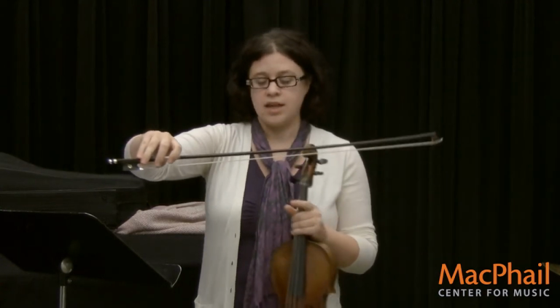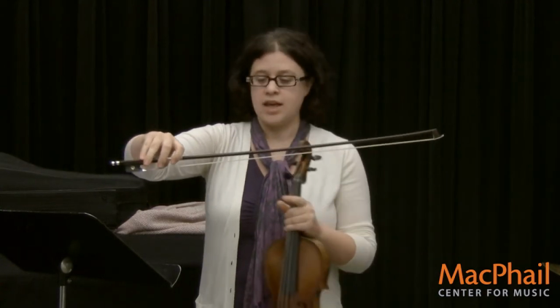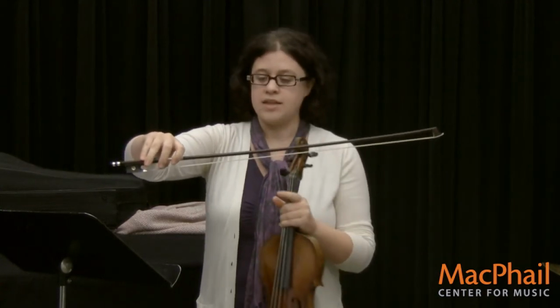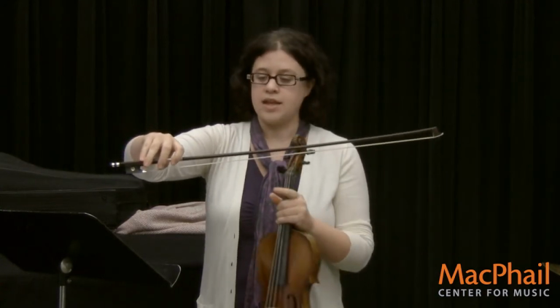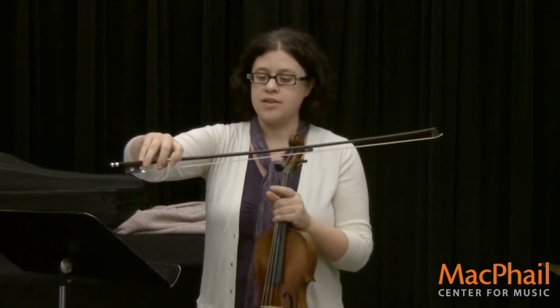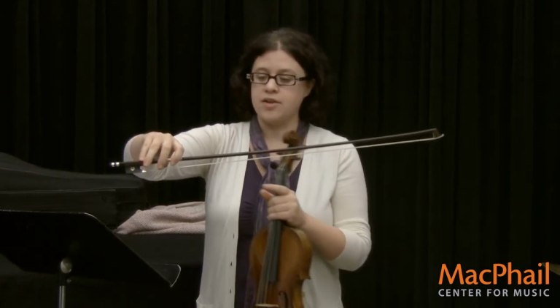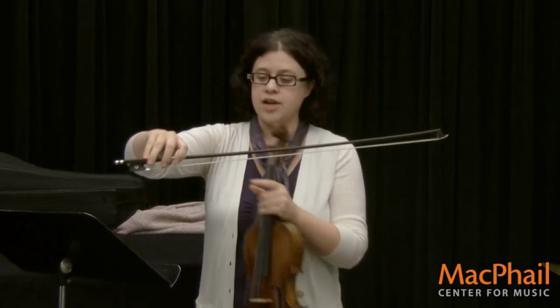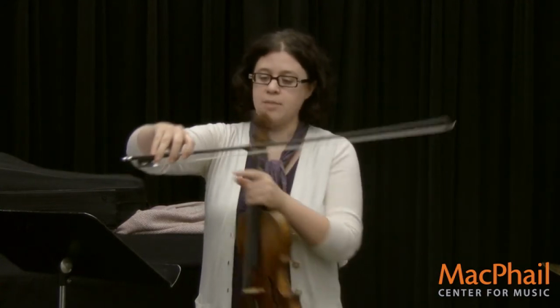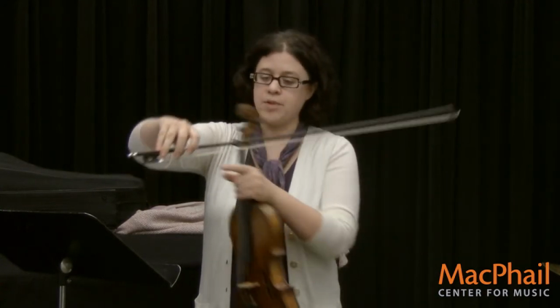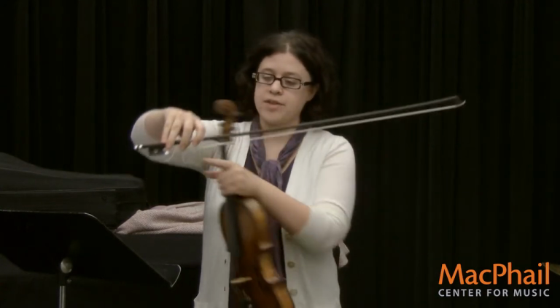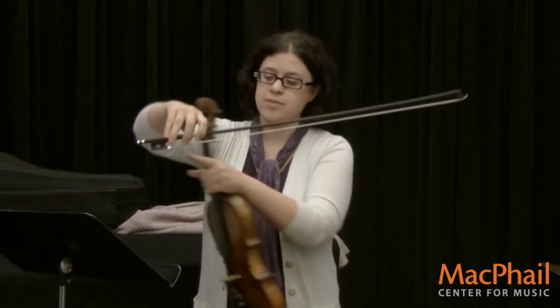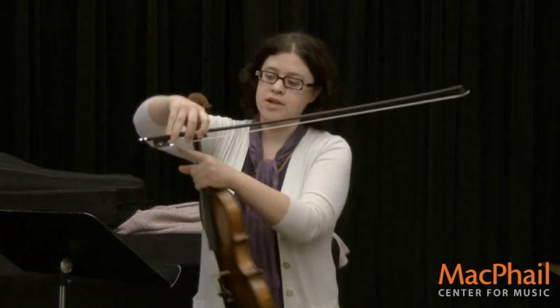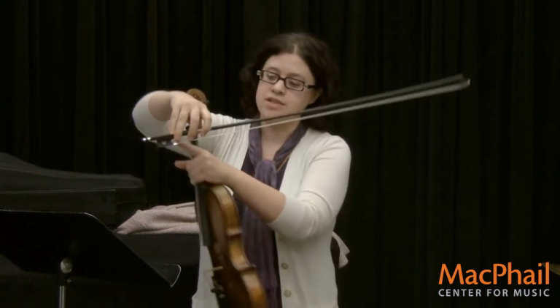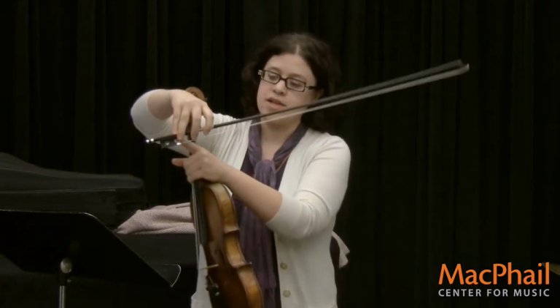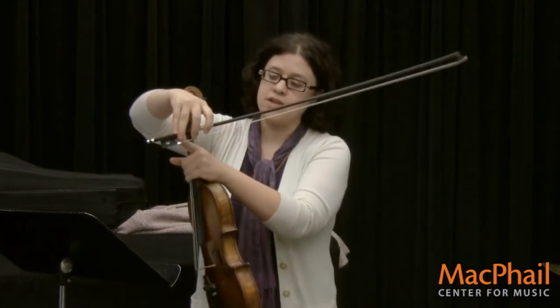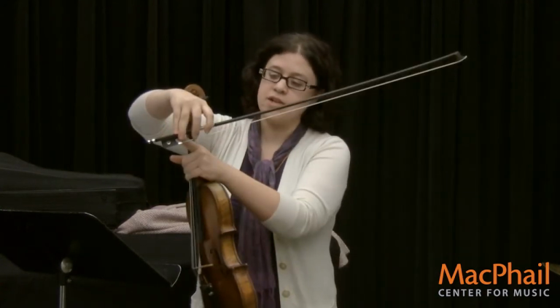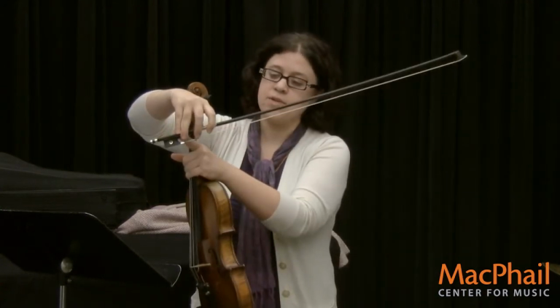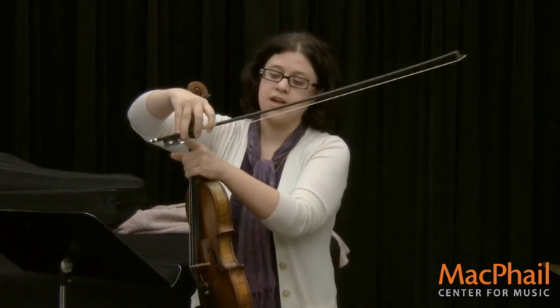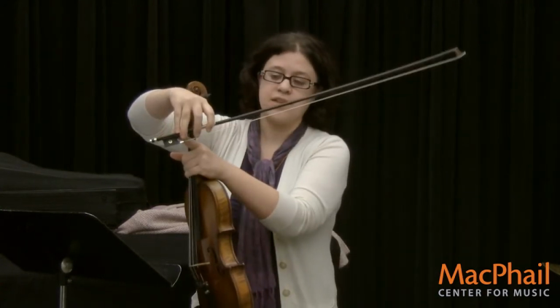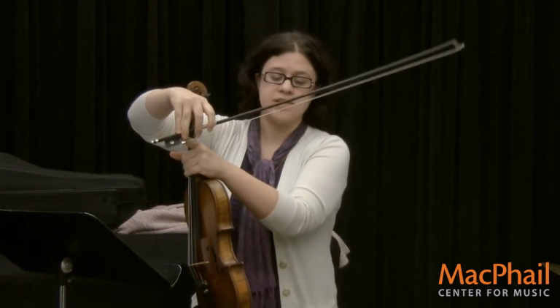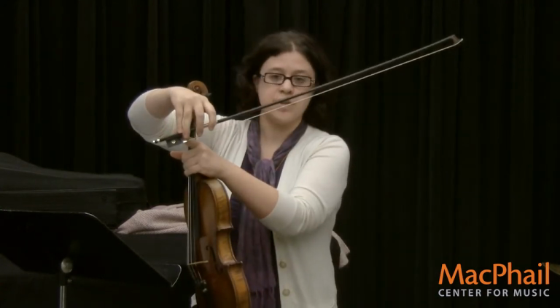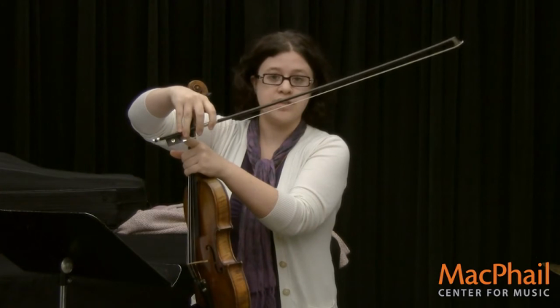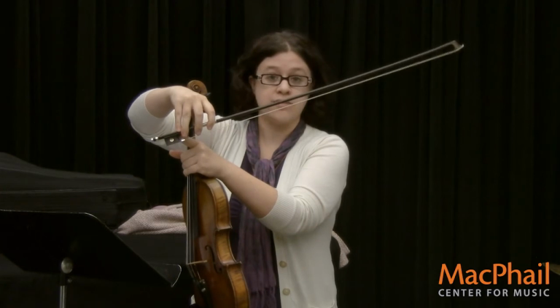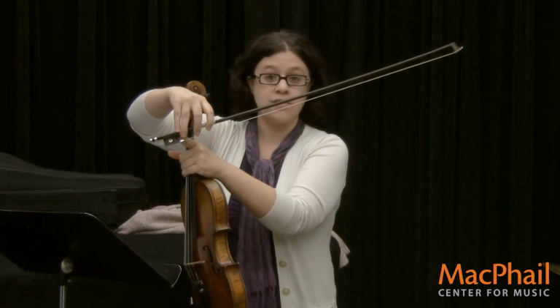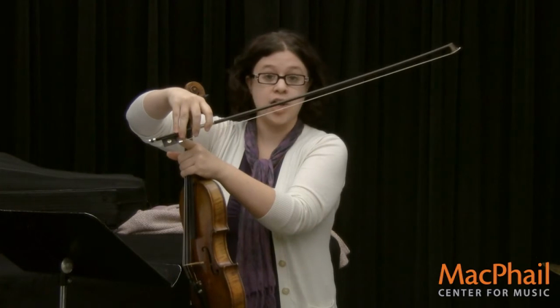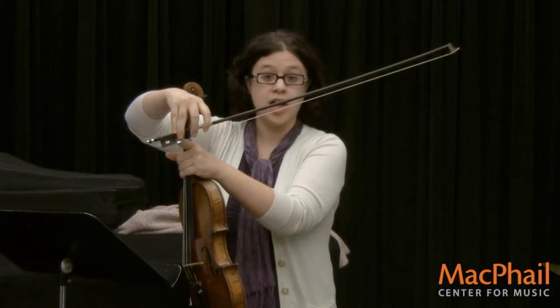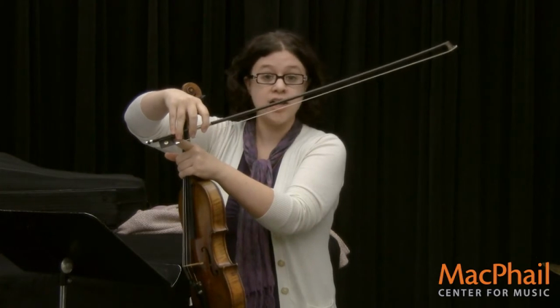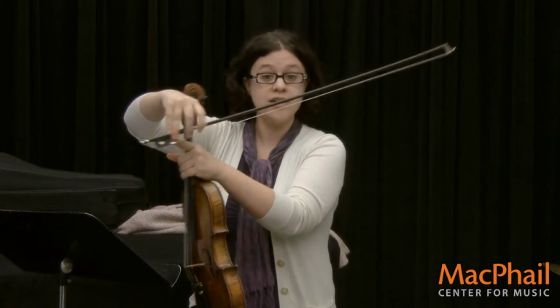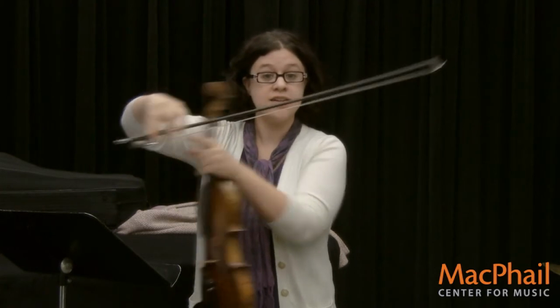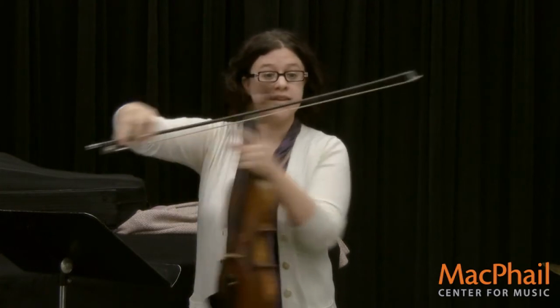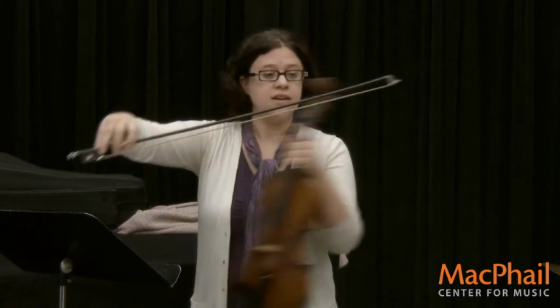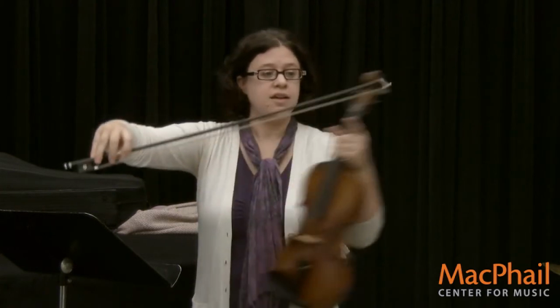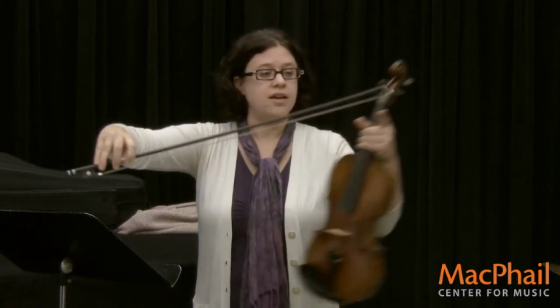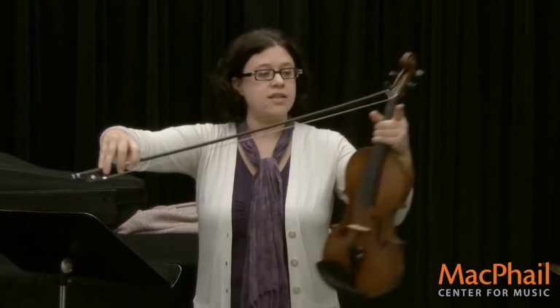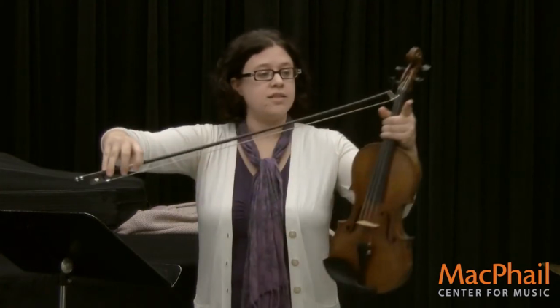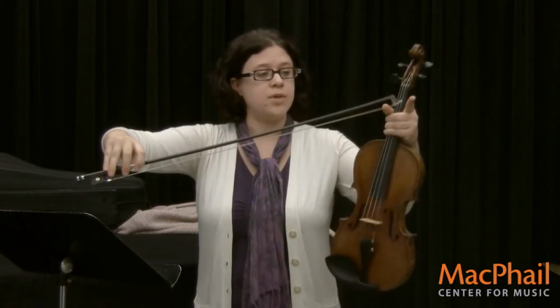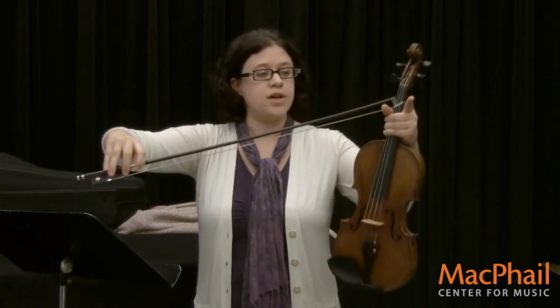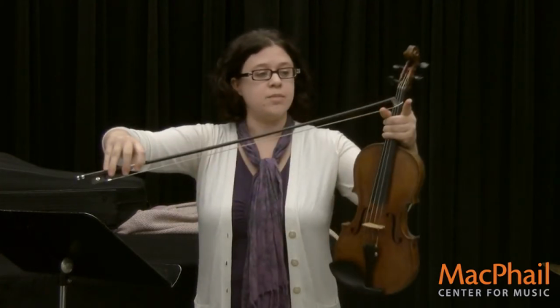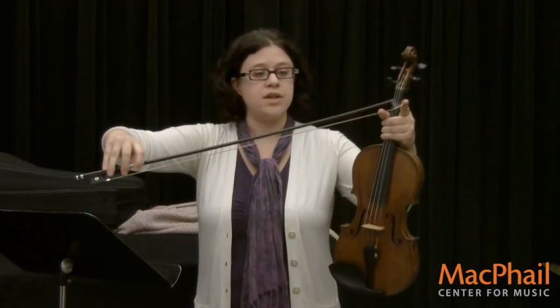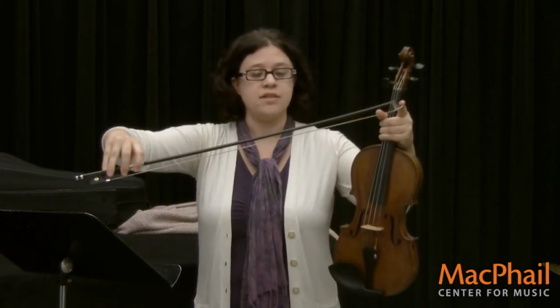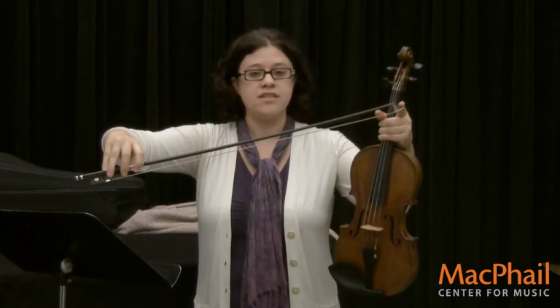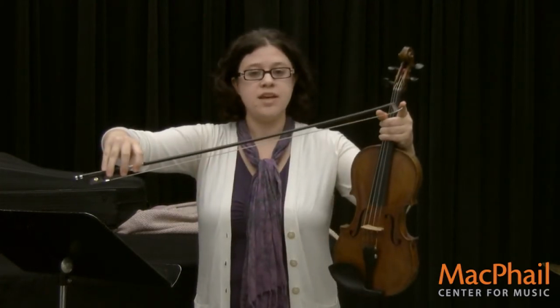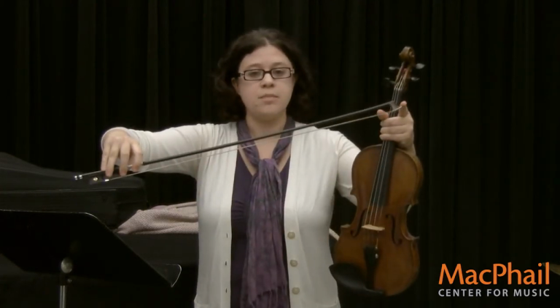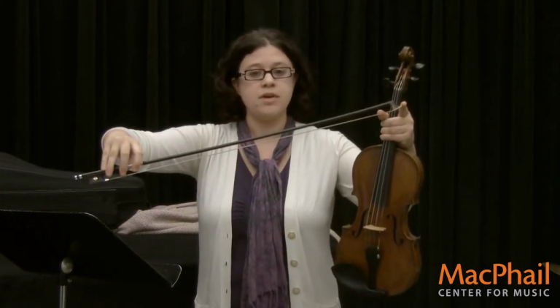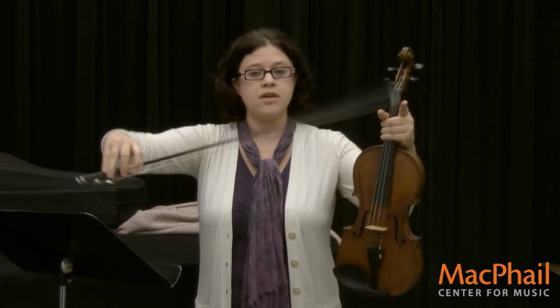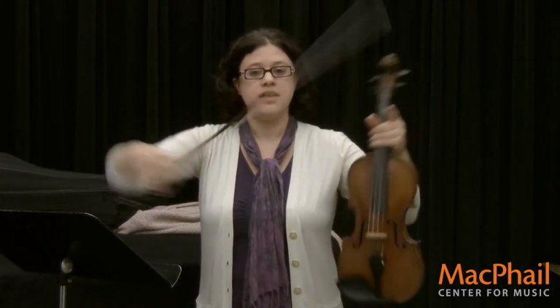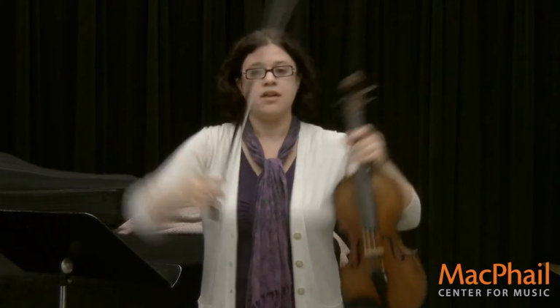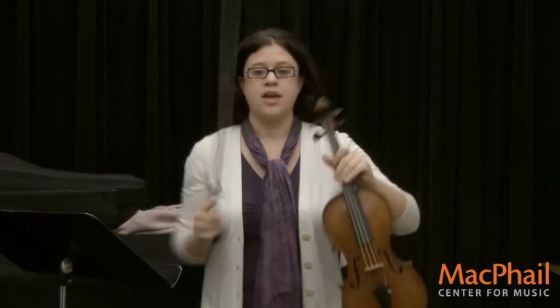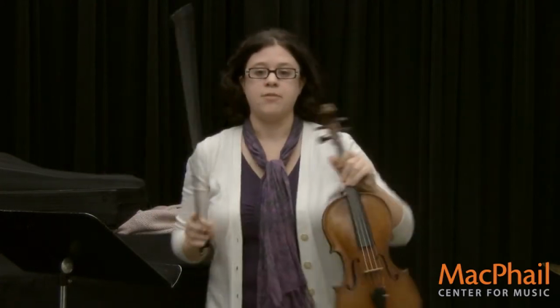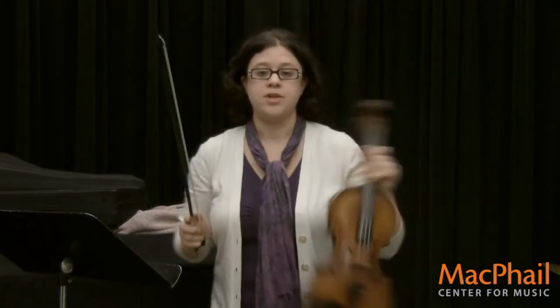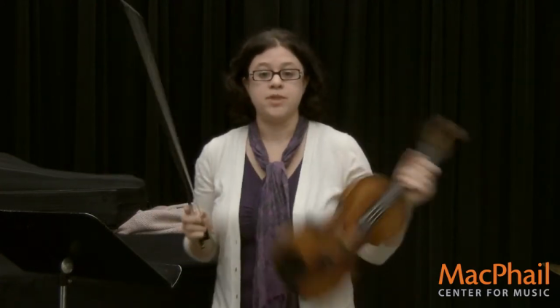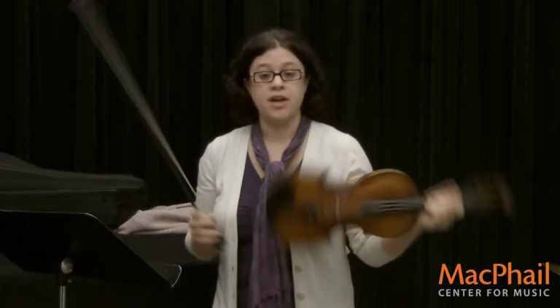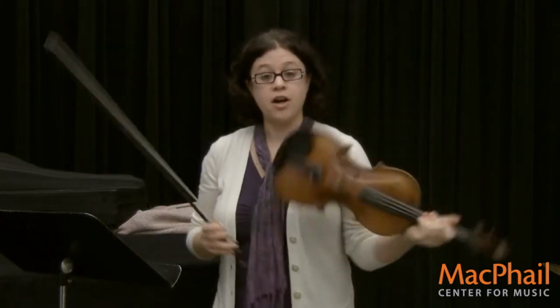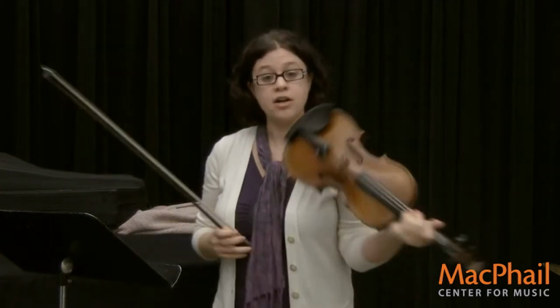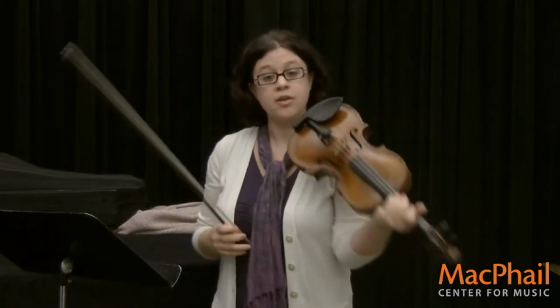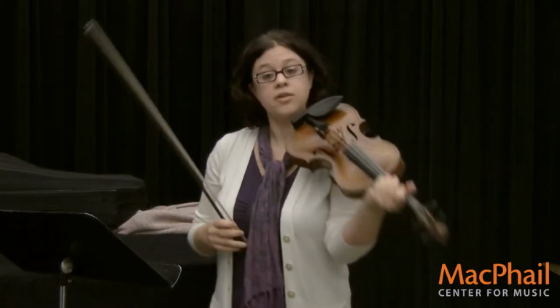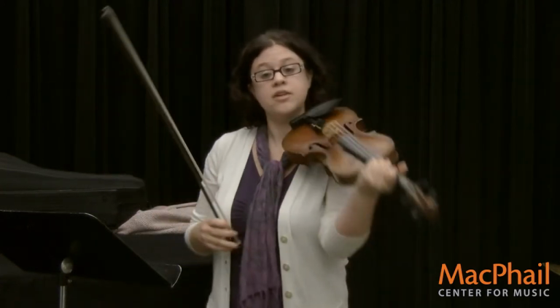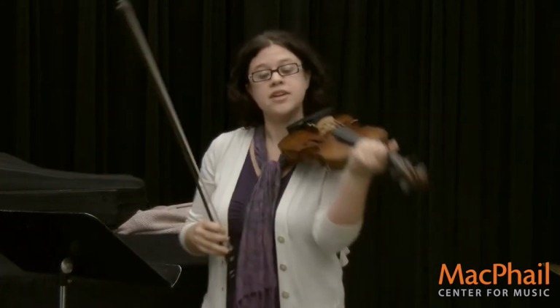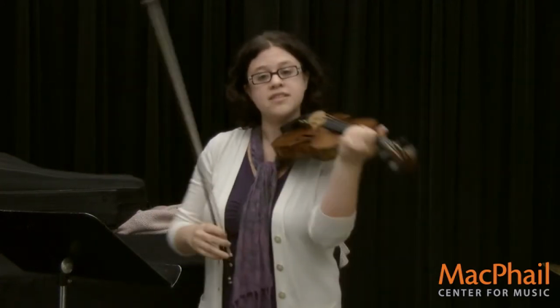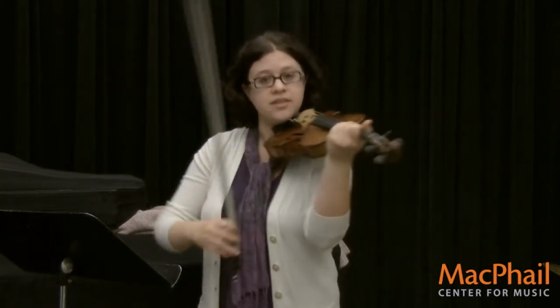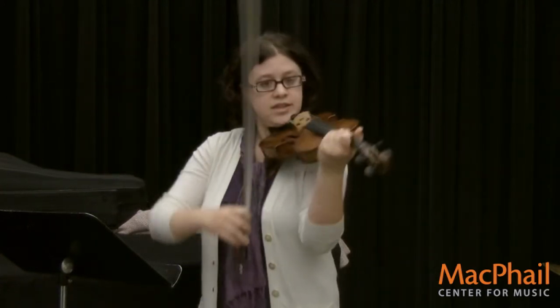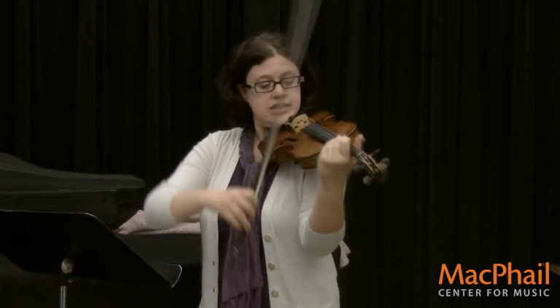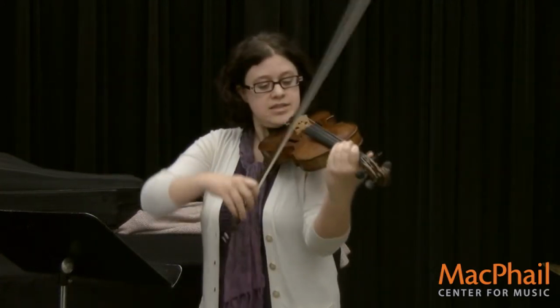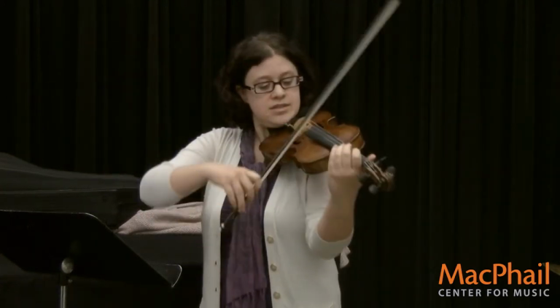There are a couple other parts down here. We call this part the frog, and this part up here the tip. And when you play arco, it sounds like this.